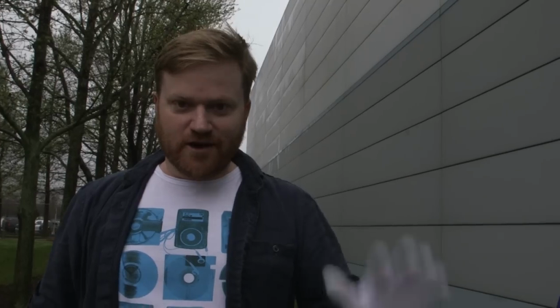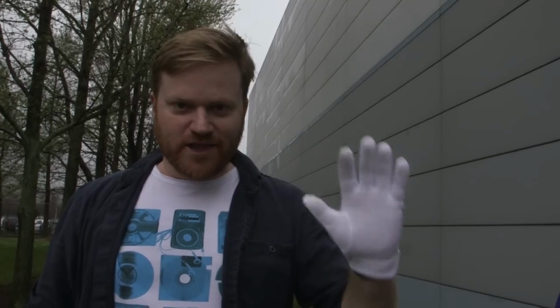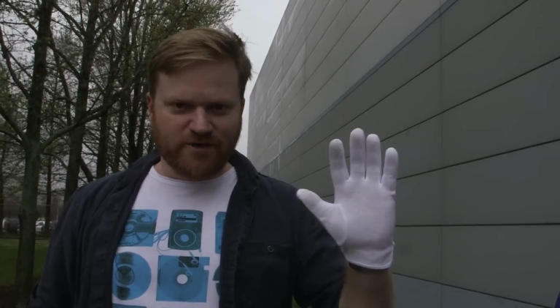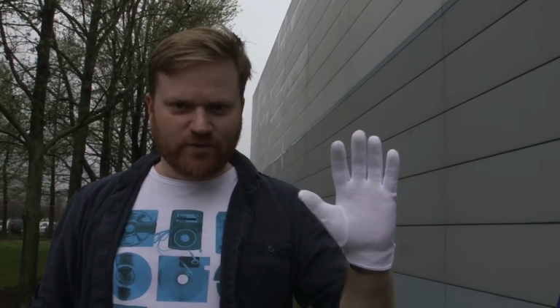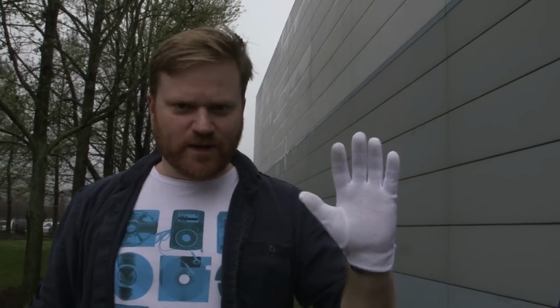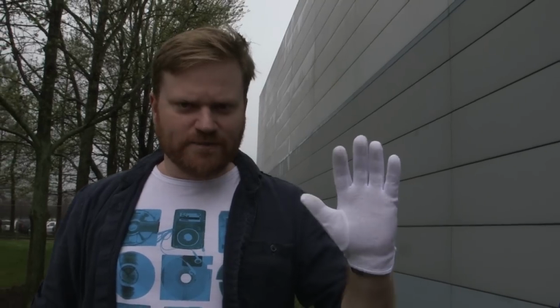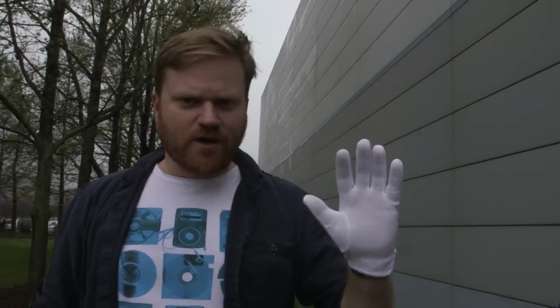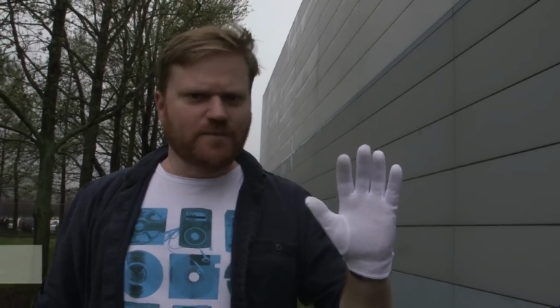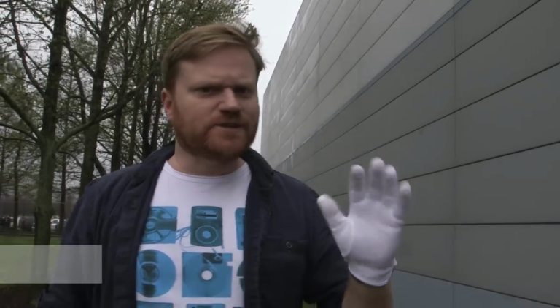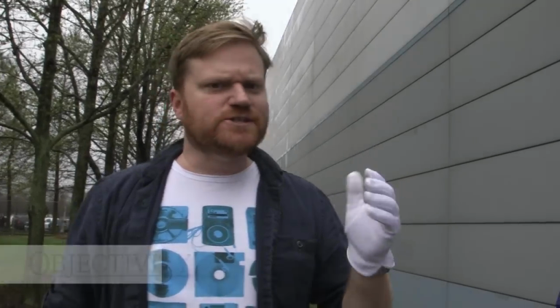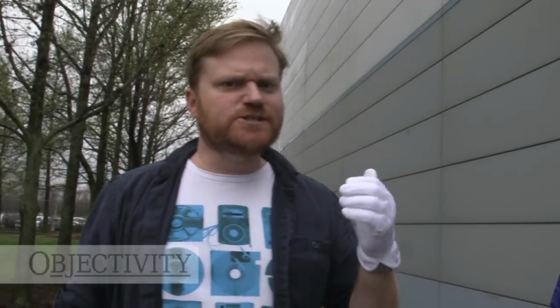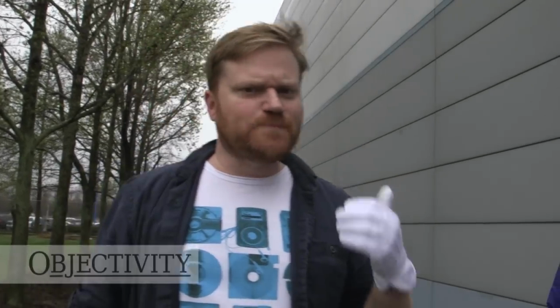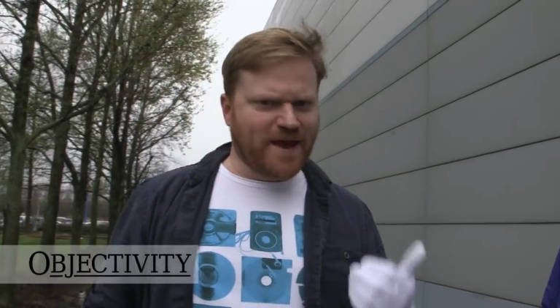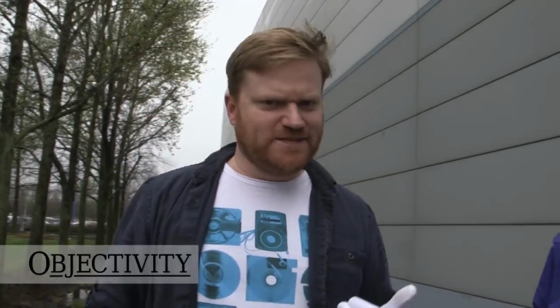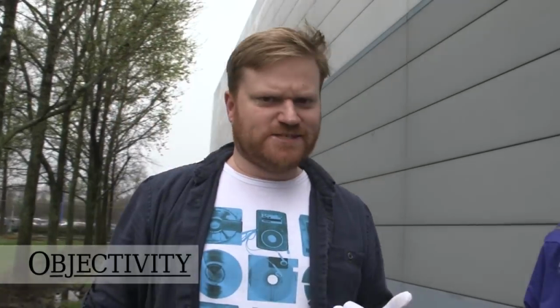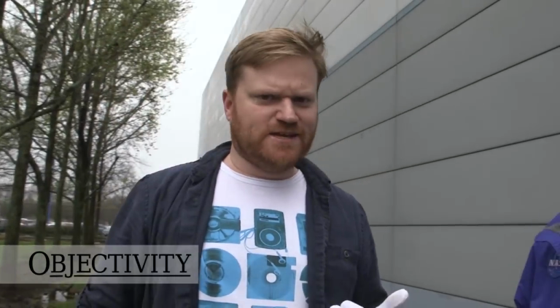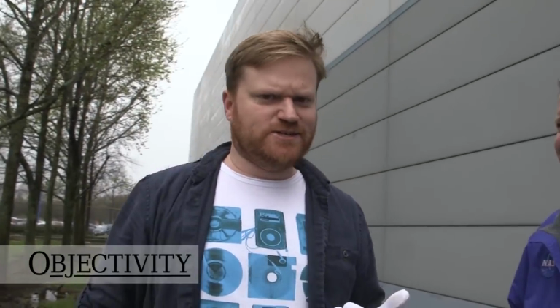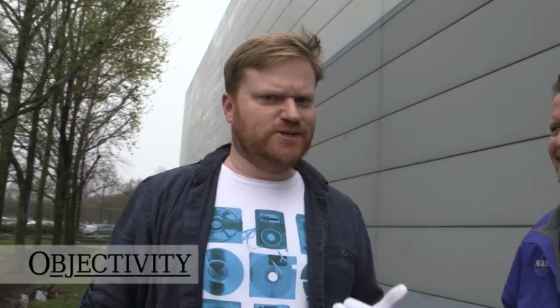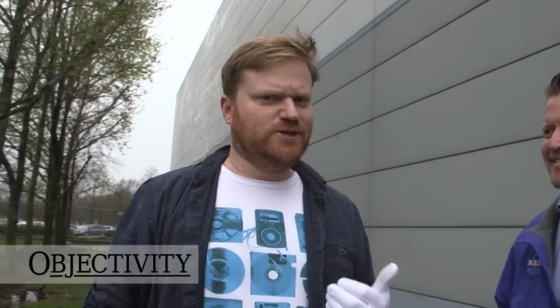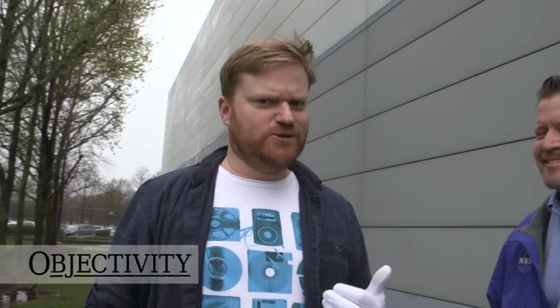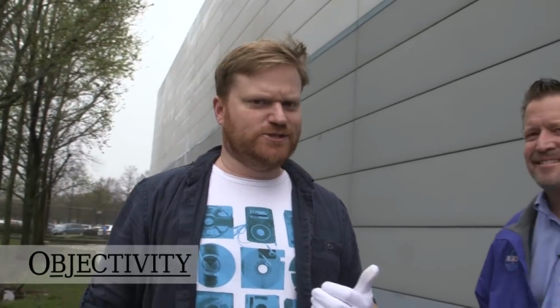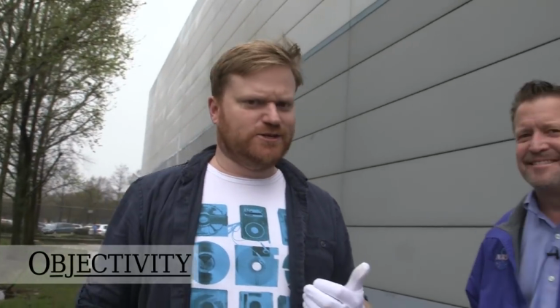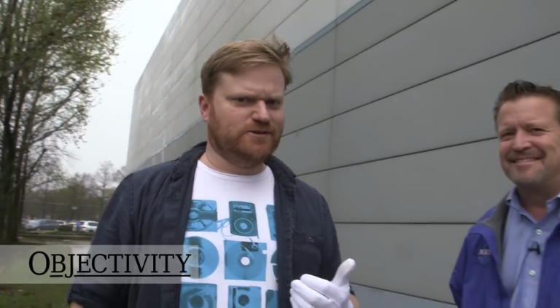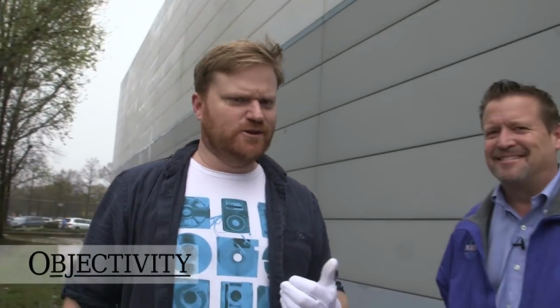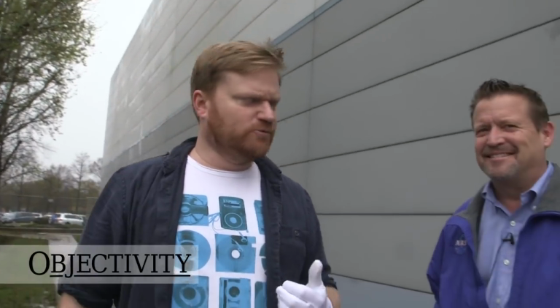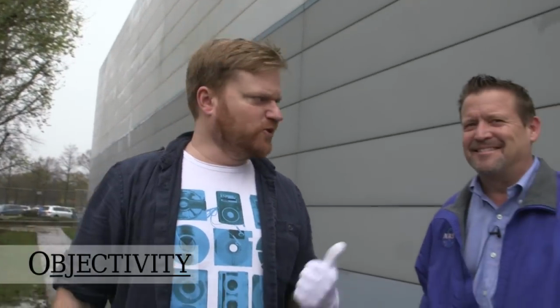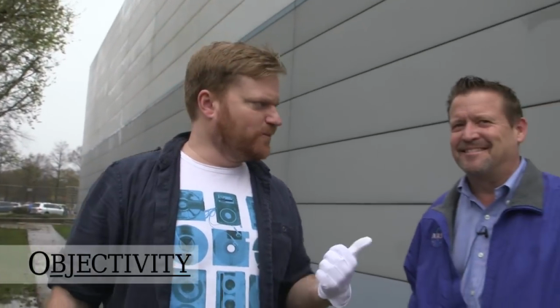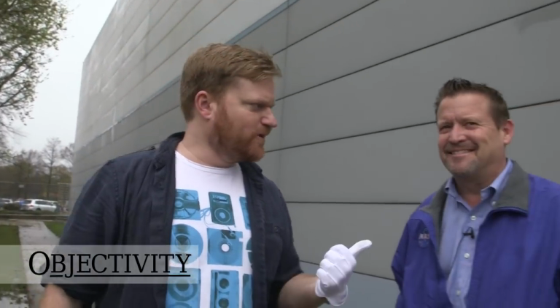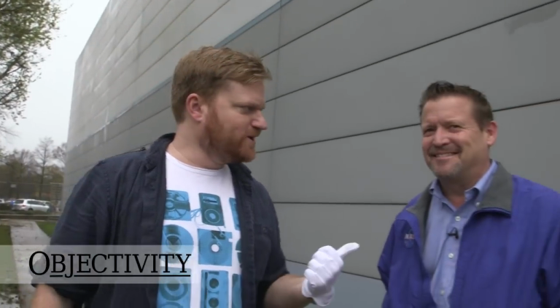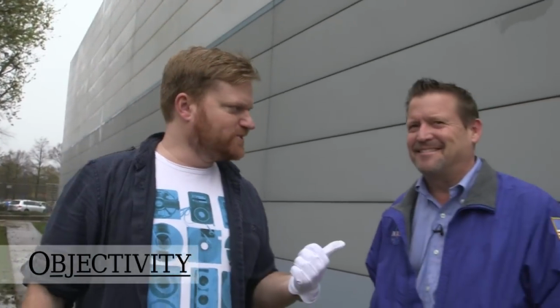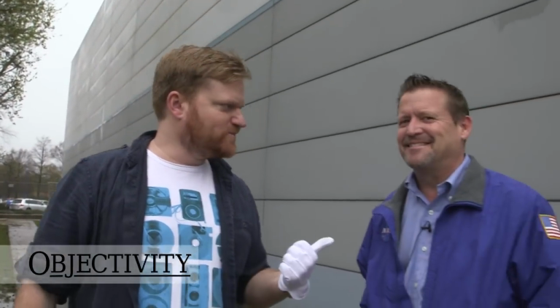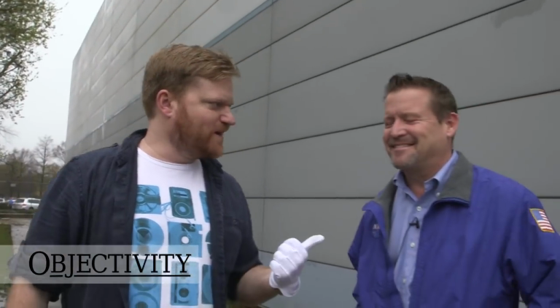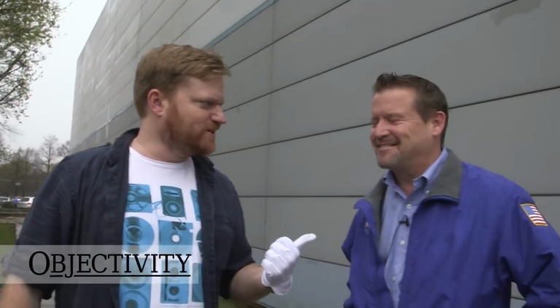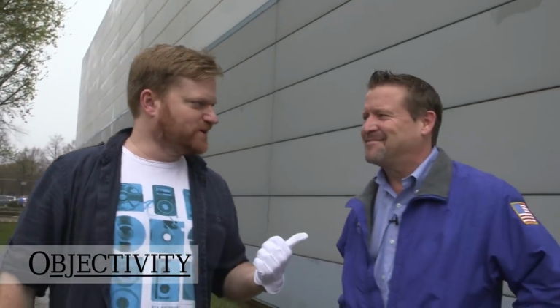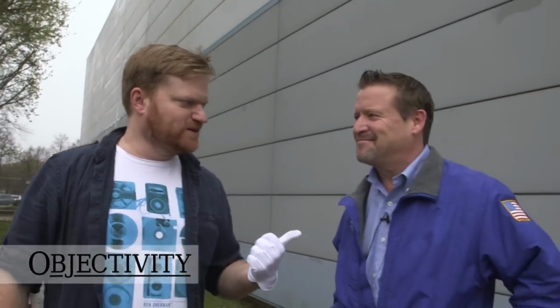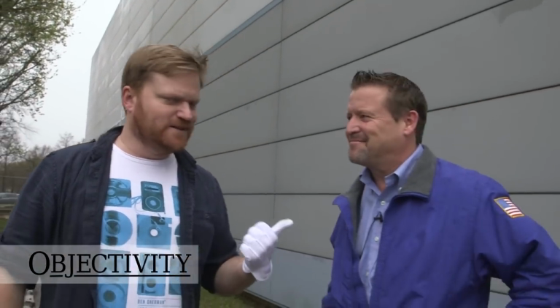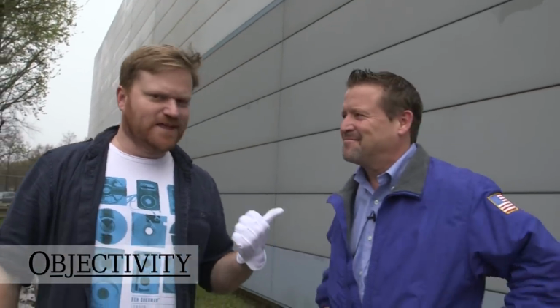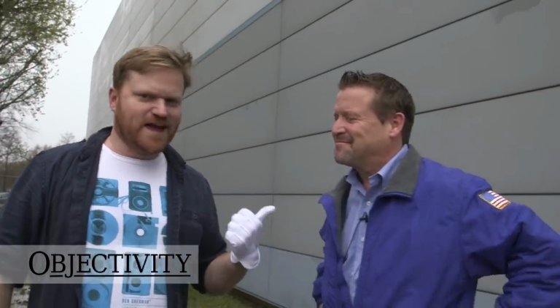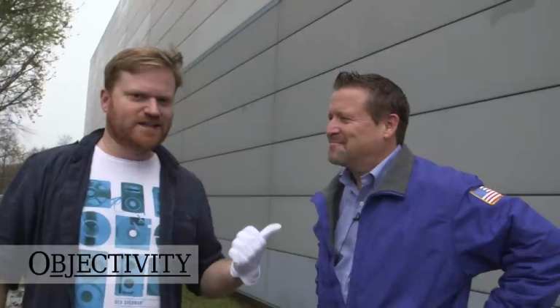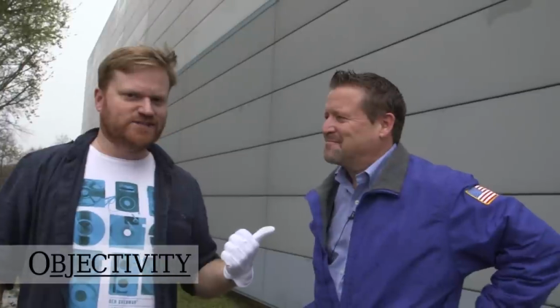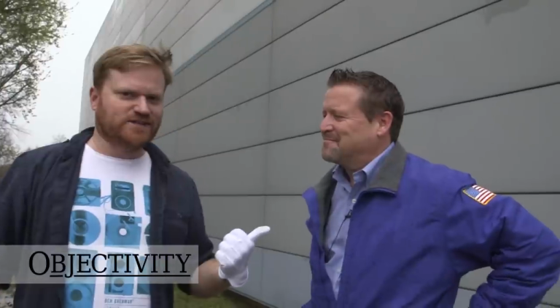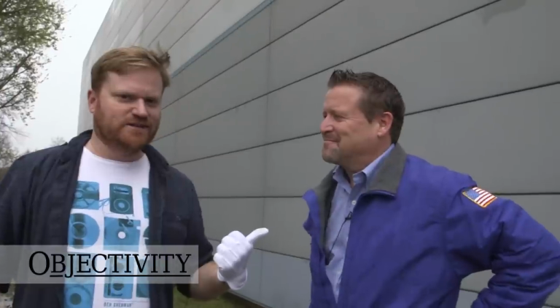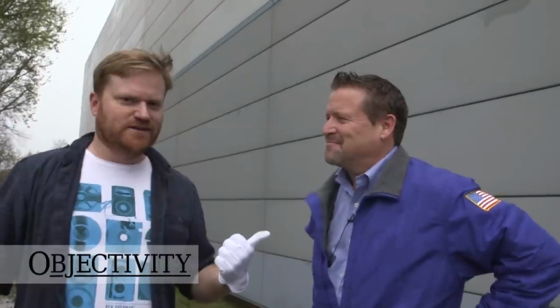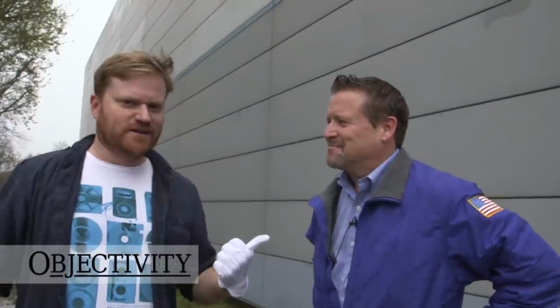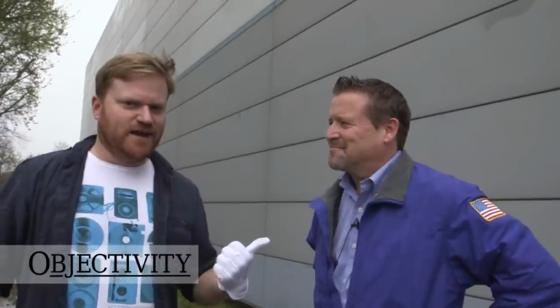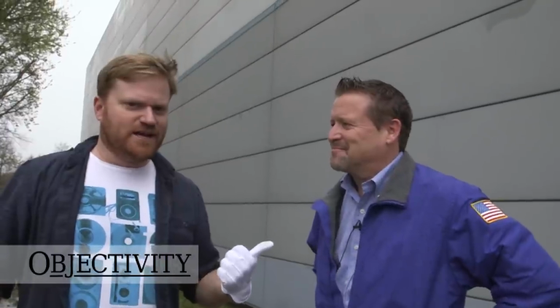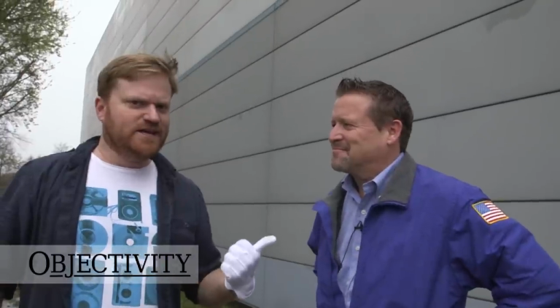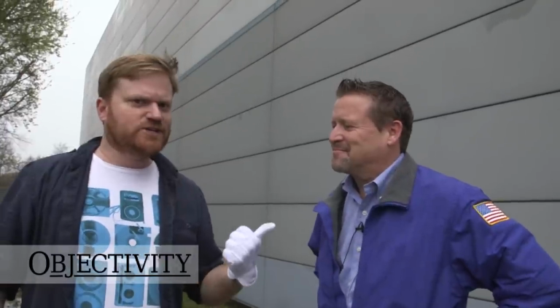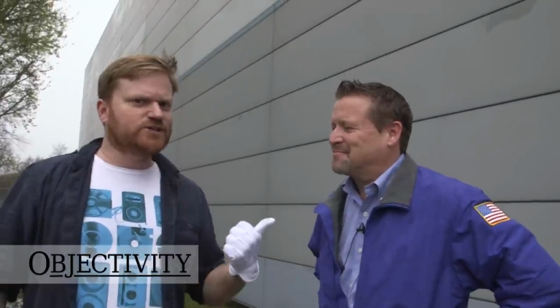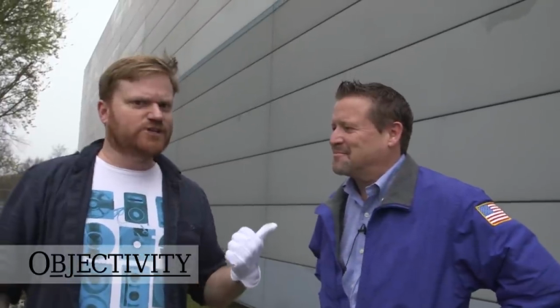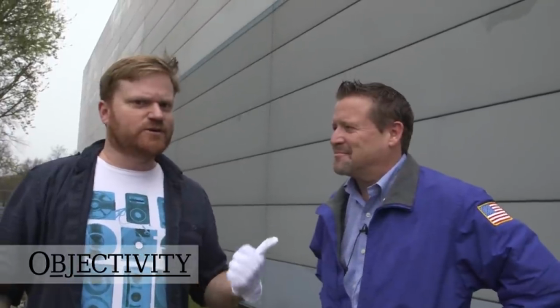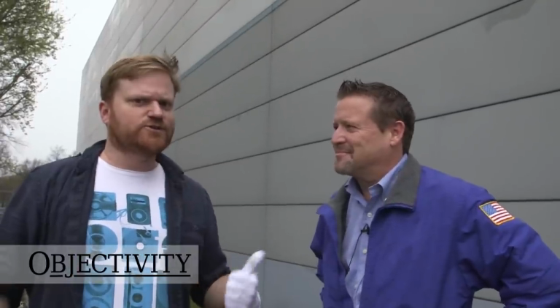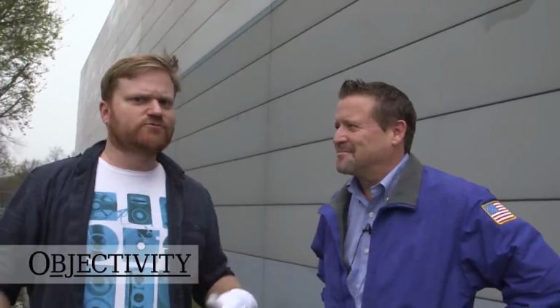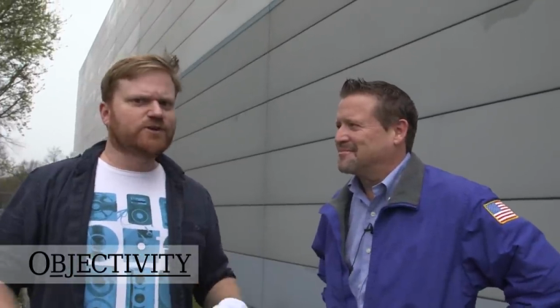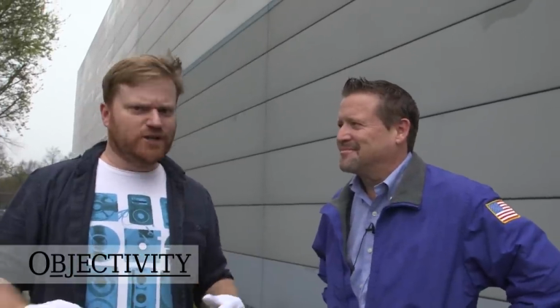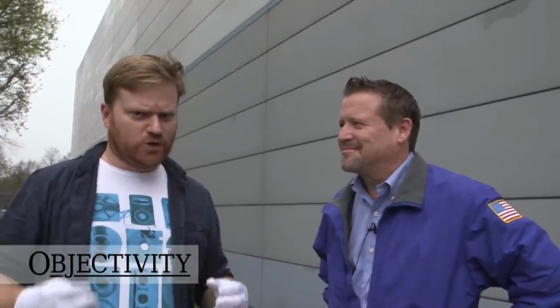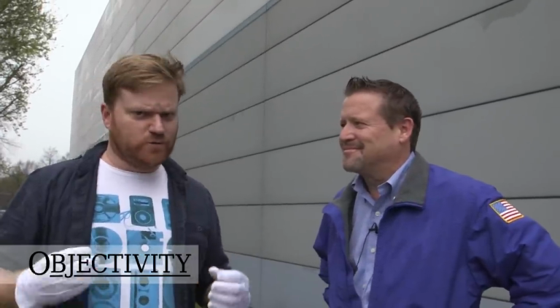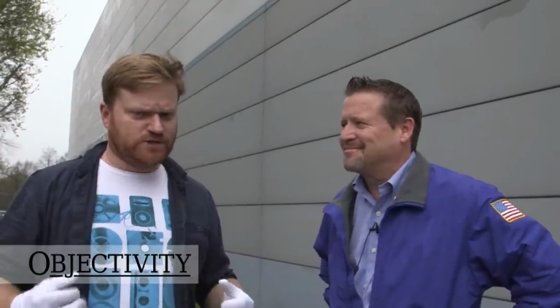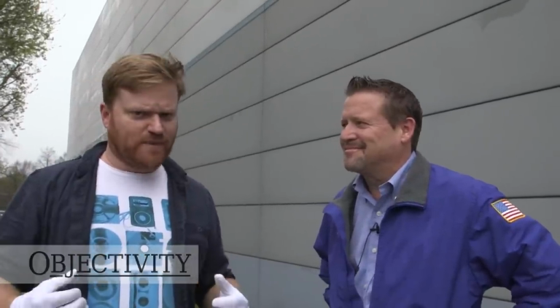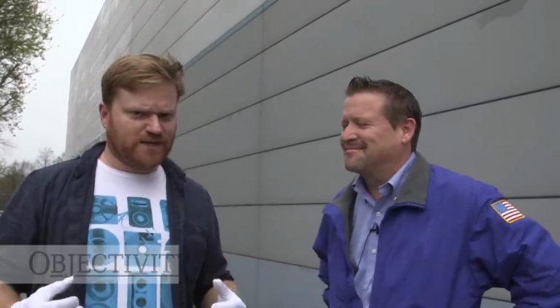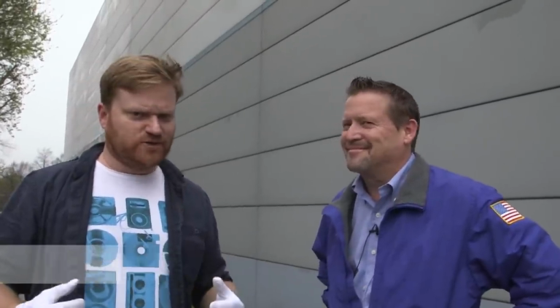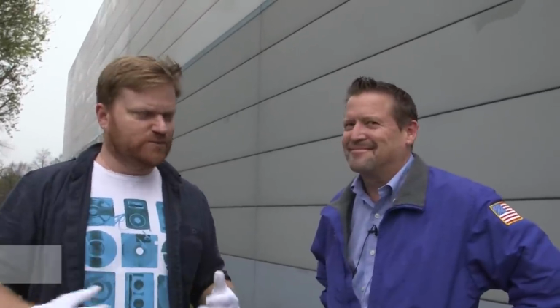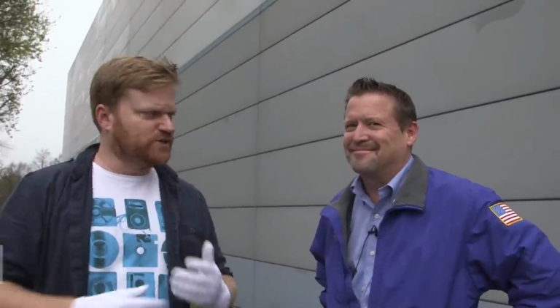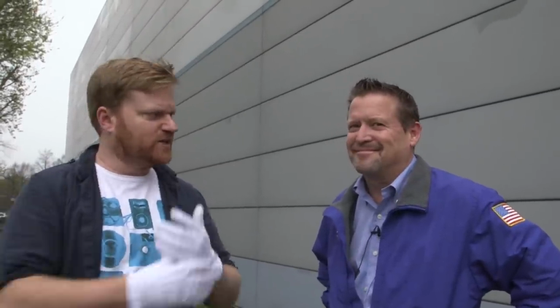Hi there everyone. I'm at the Space Center Houston with the Operations Manager, Anson, and he's going to show us a really cool space object.